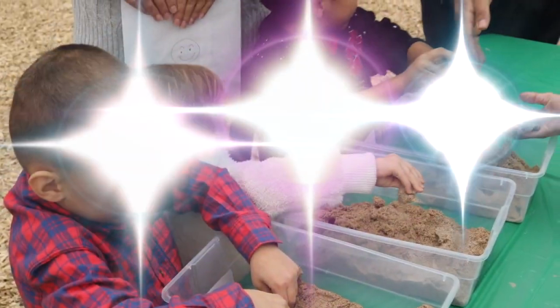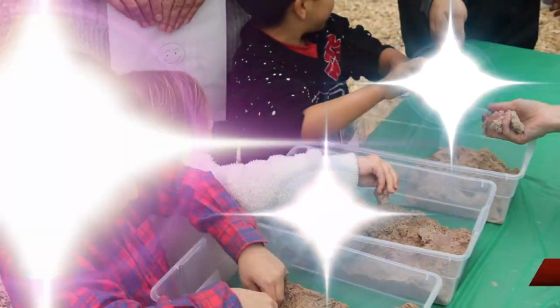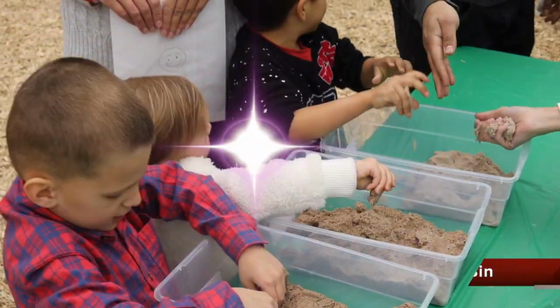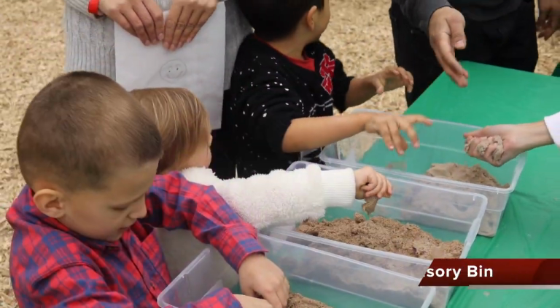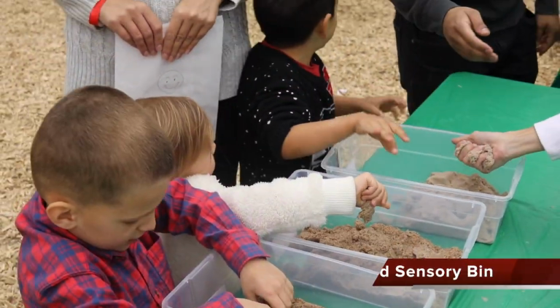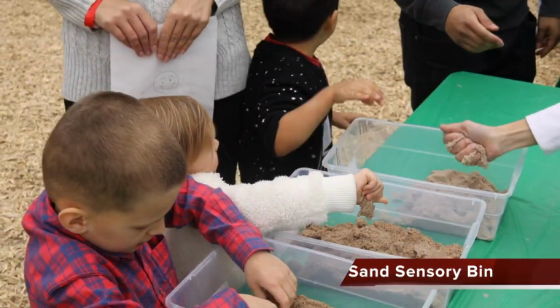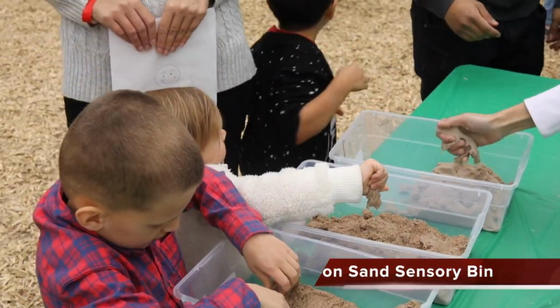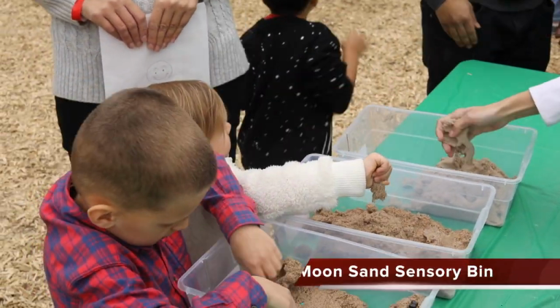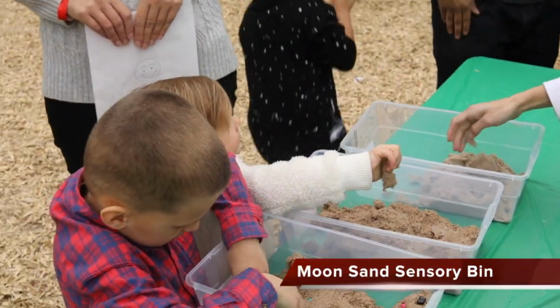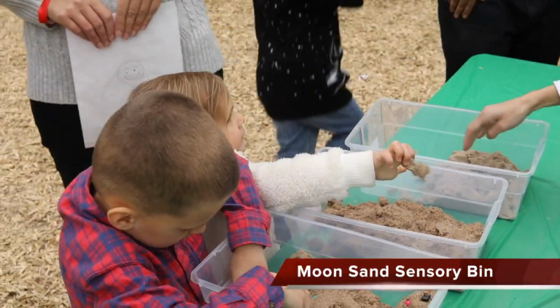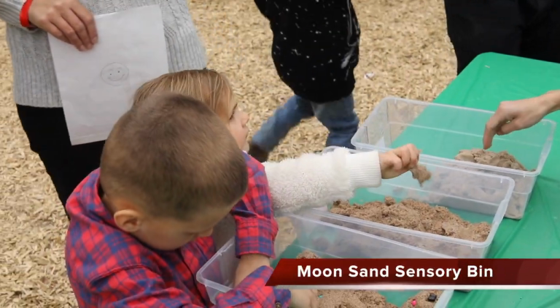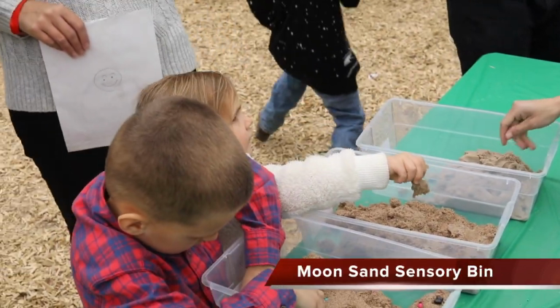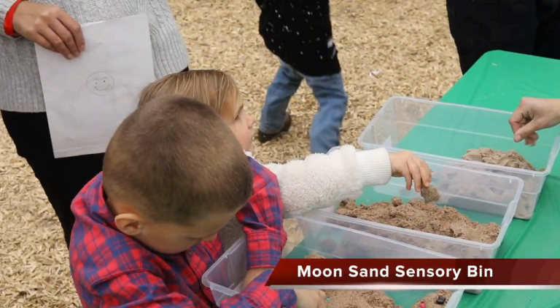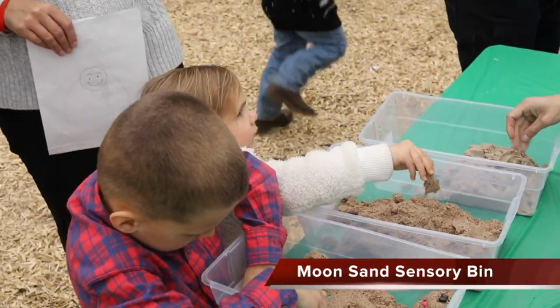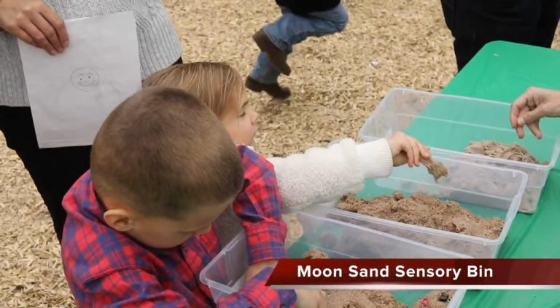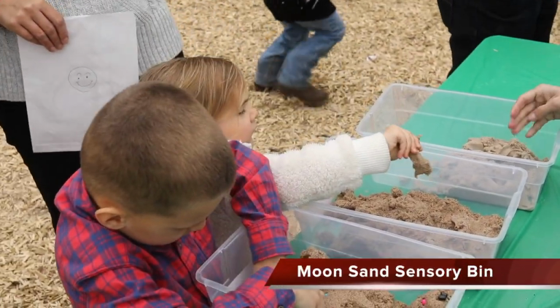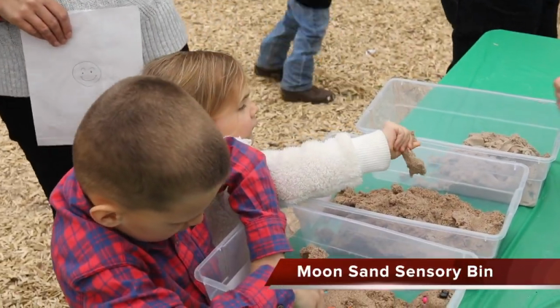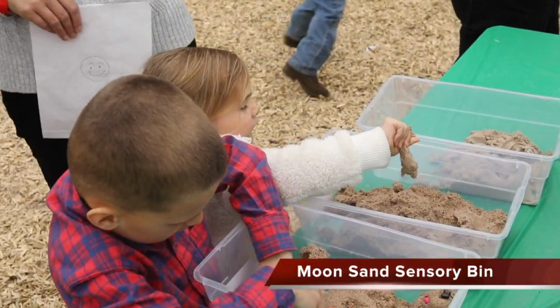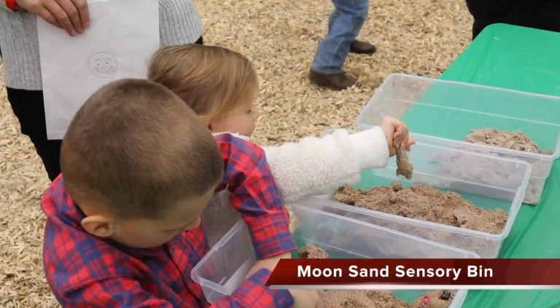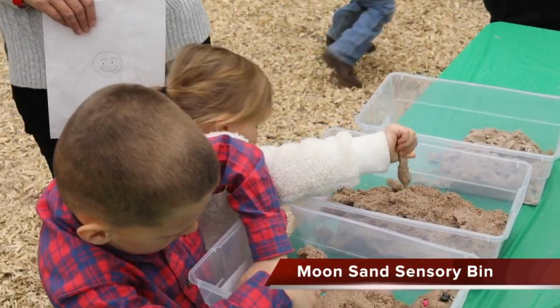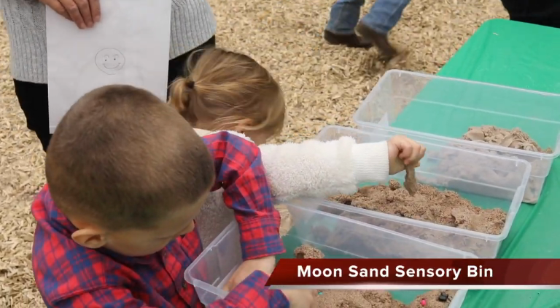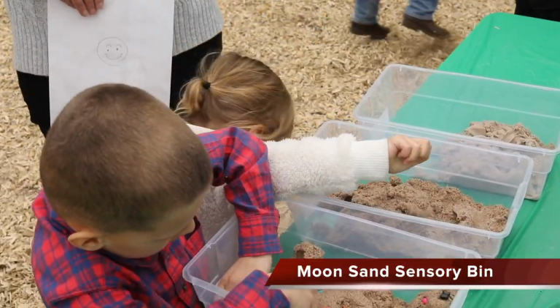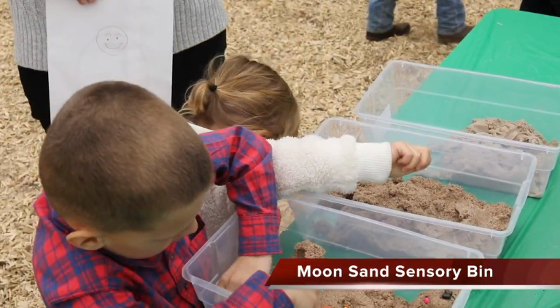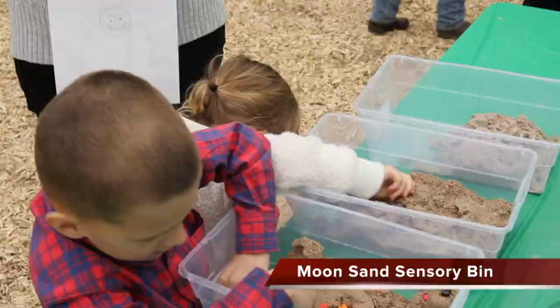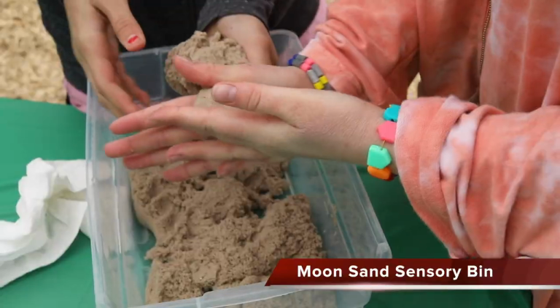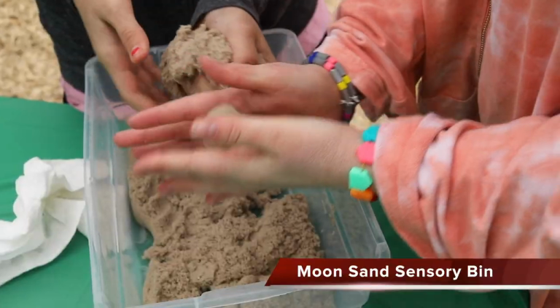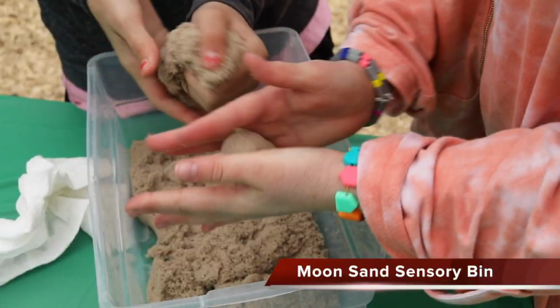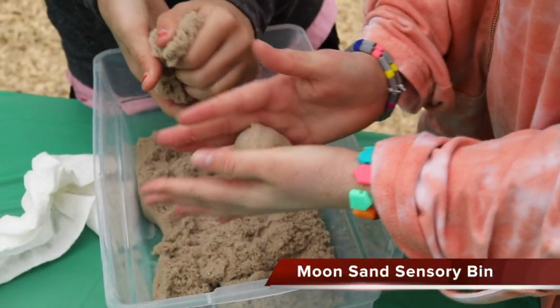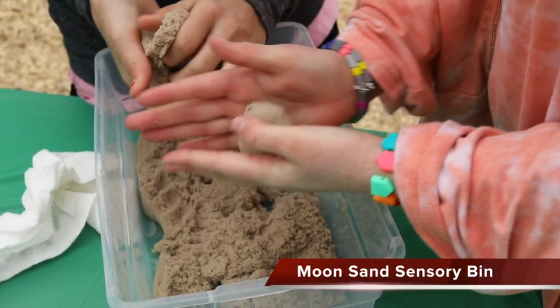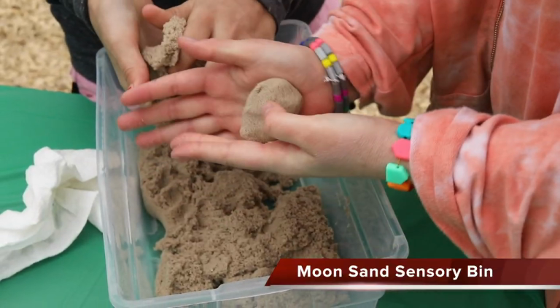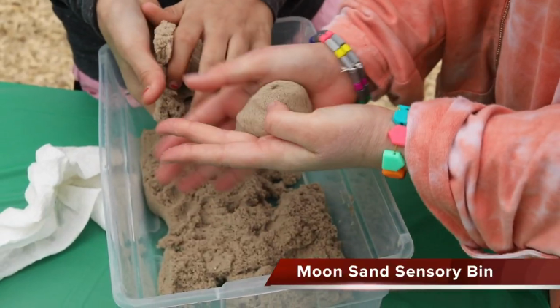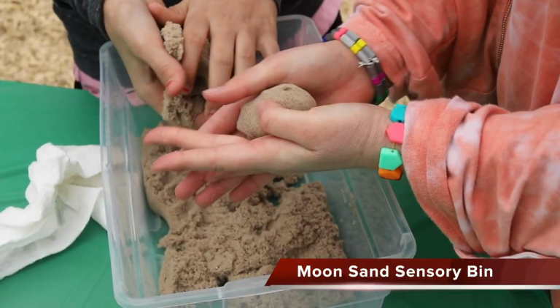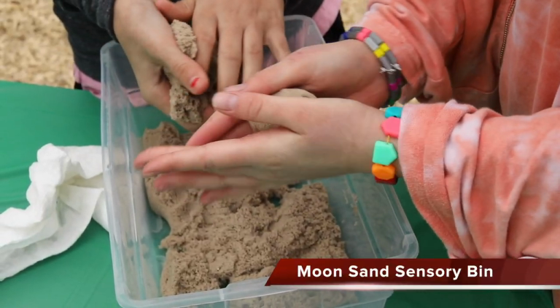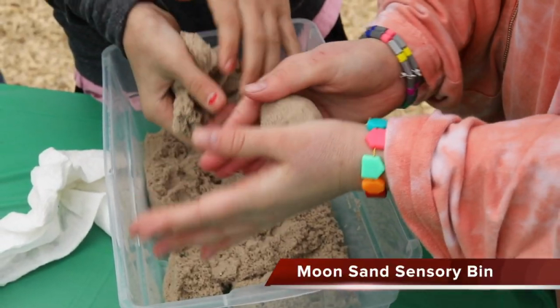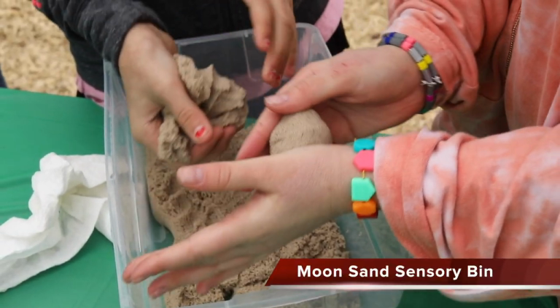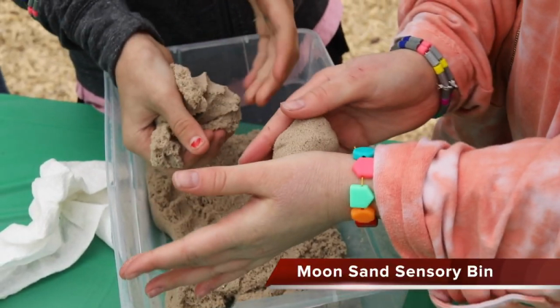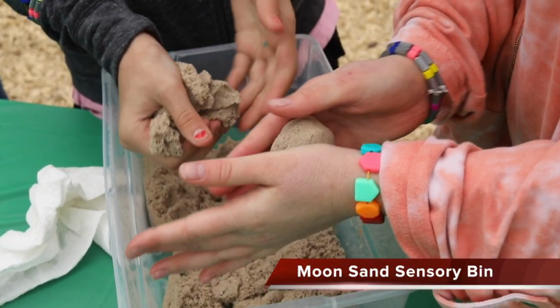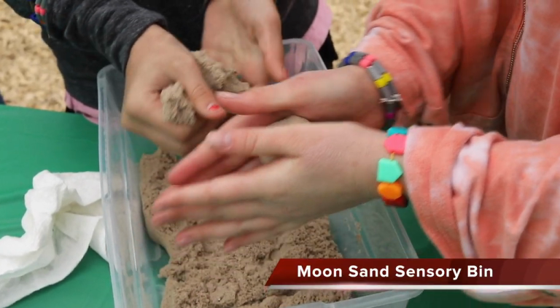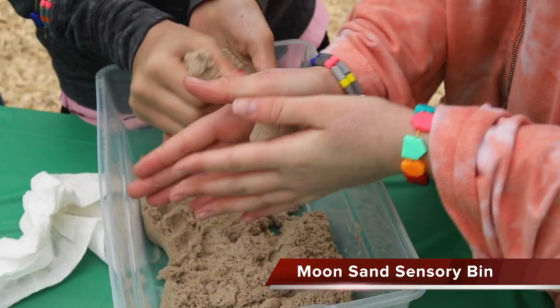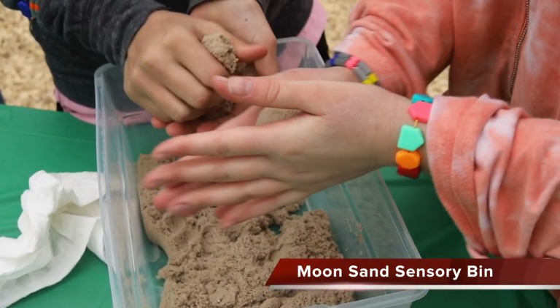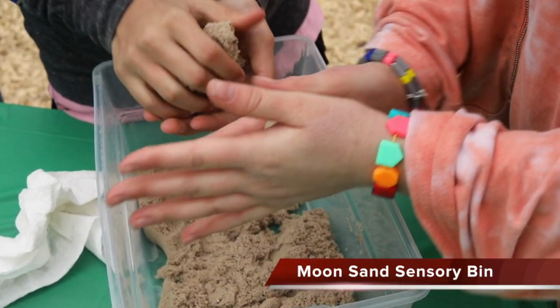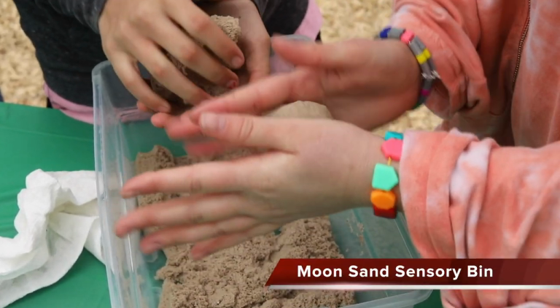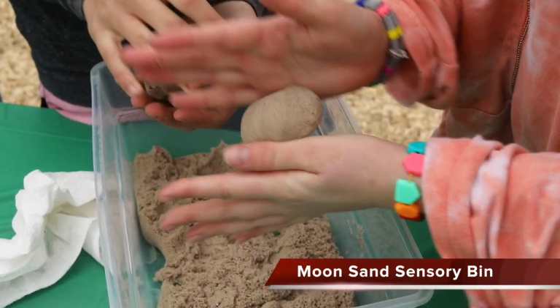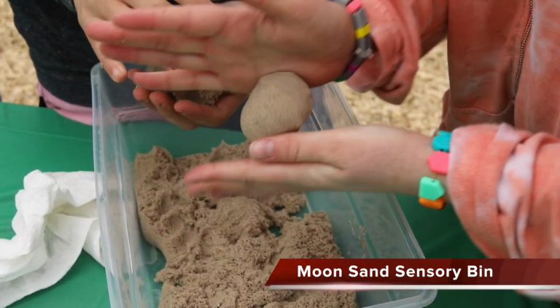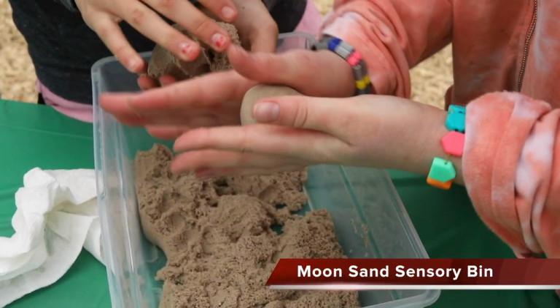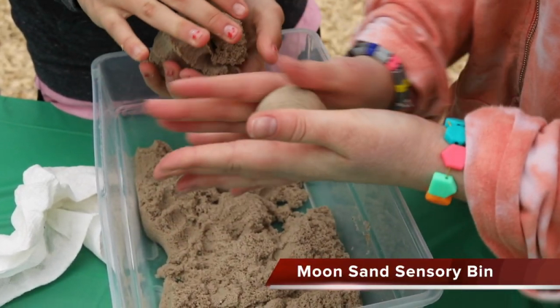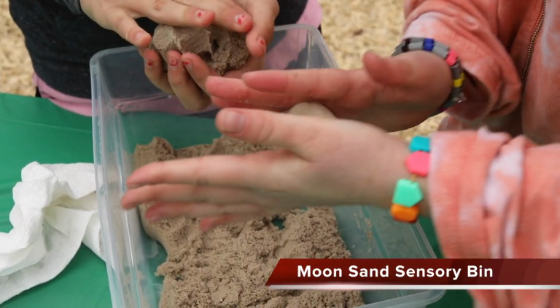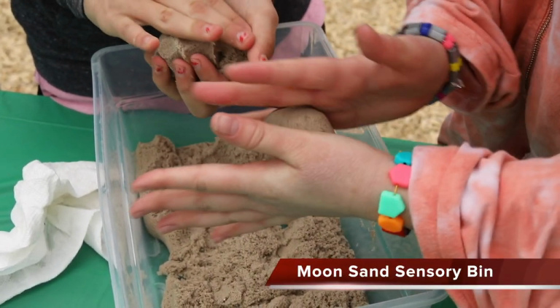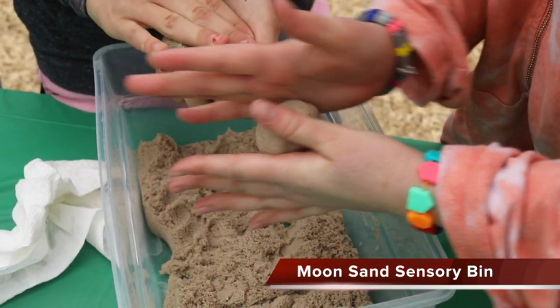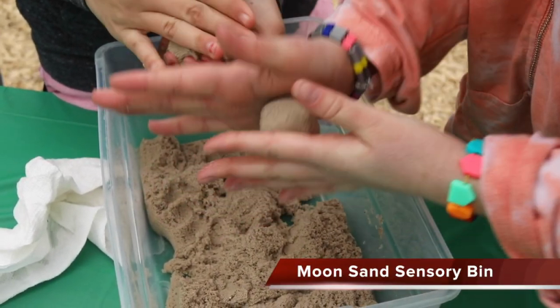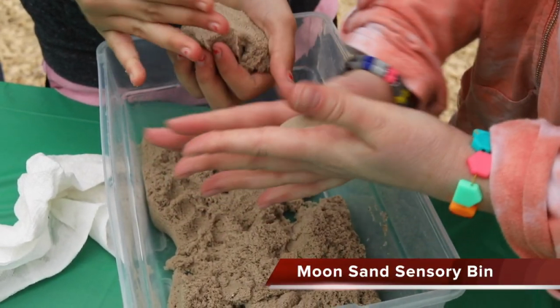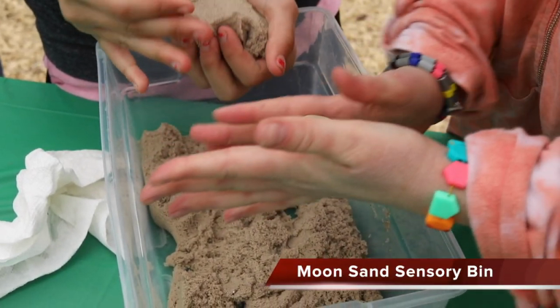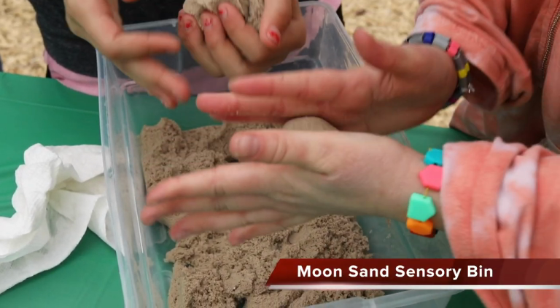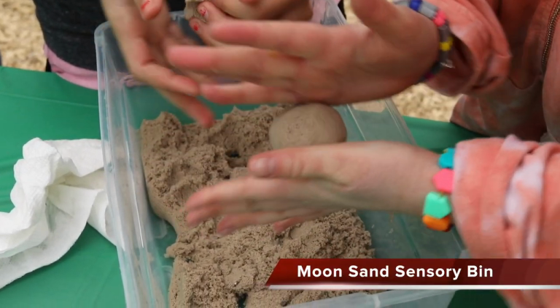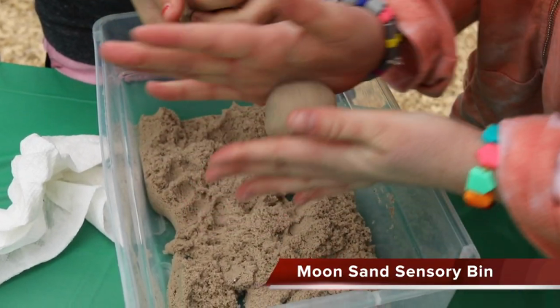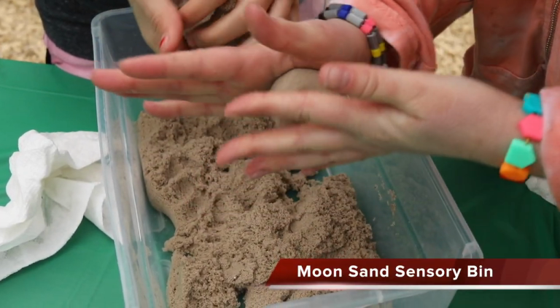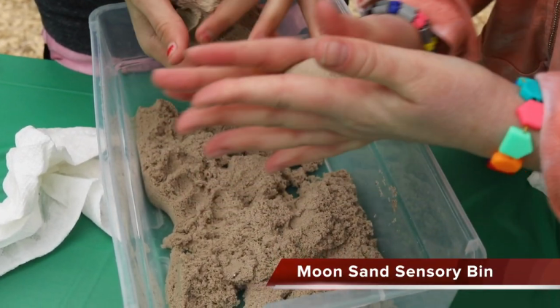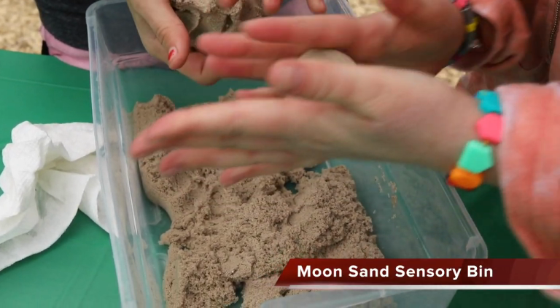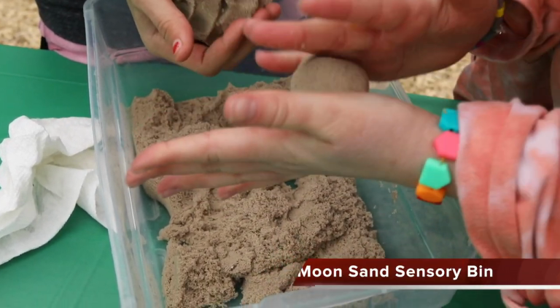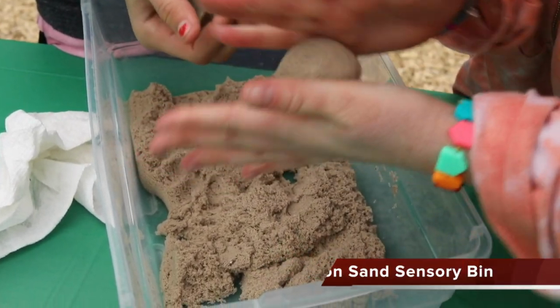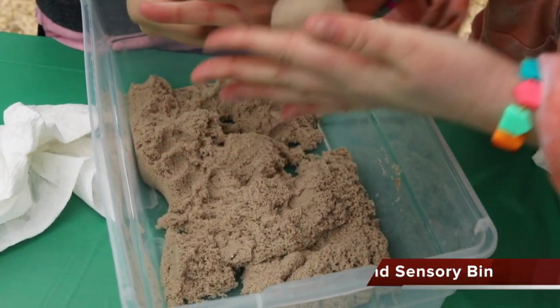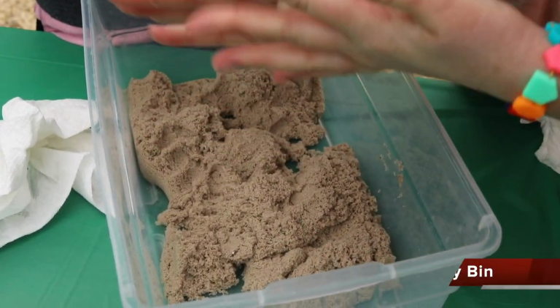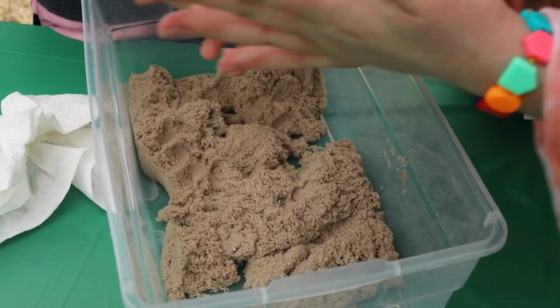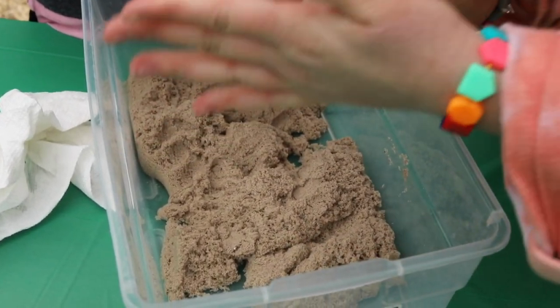One of our sensory tables is our moon sand. We've had lots of parents ask where they can purchase these items. The kids love it!